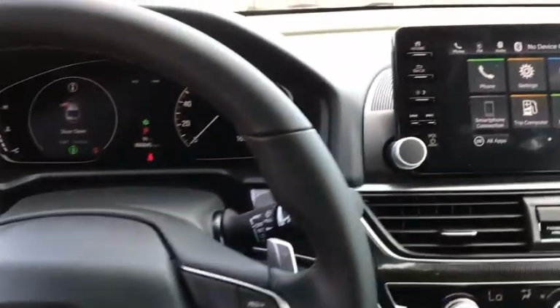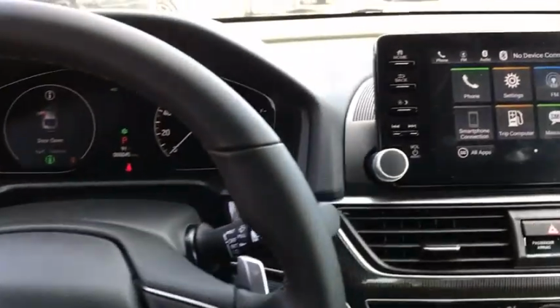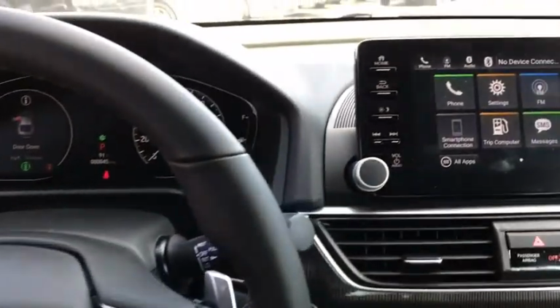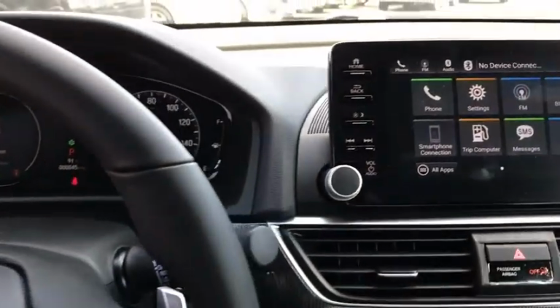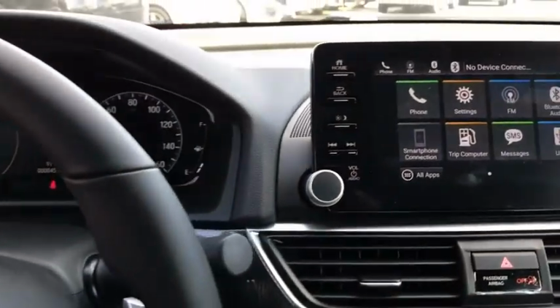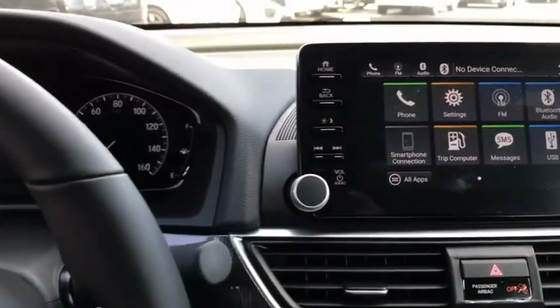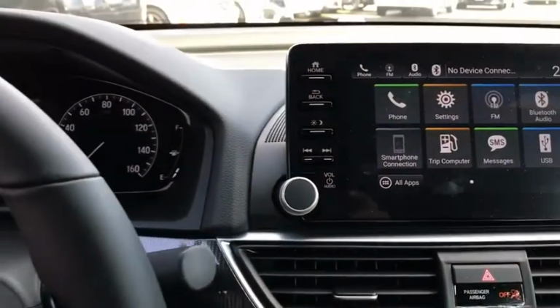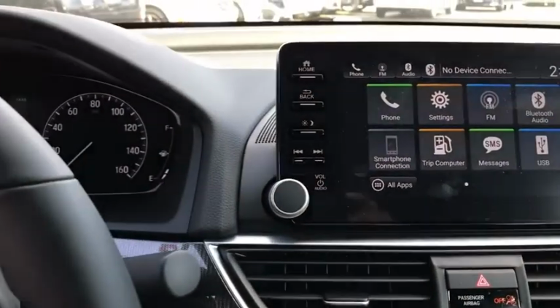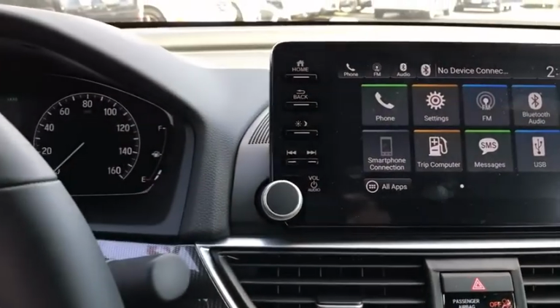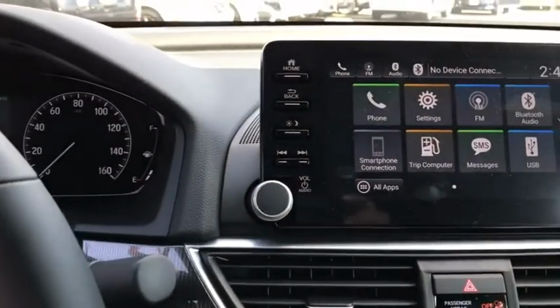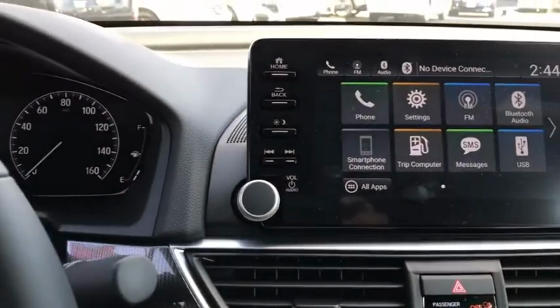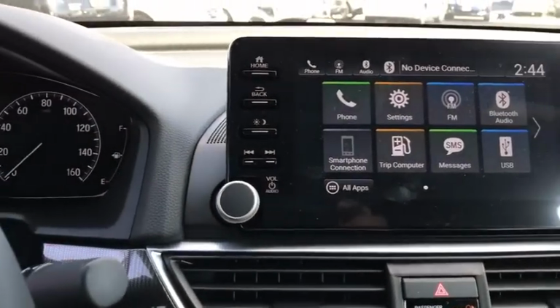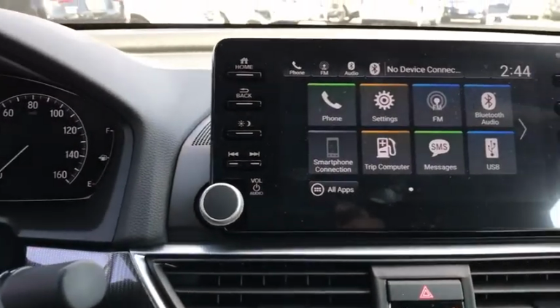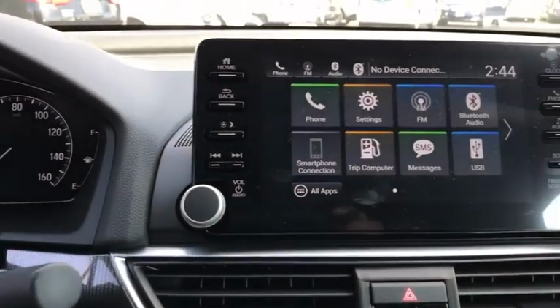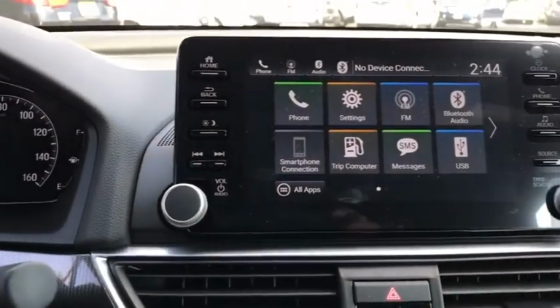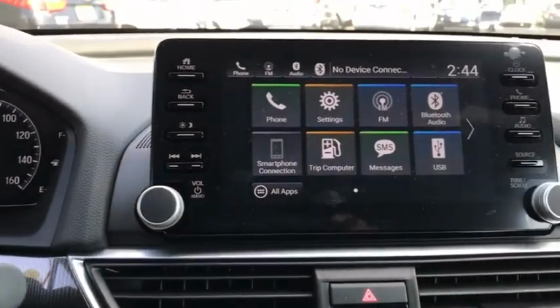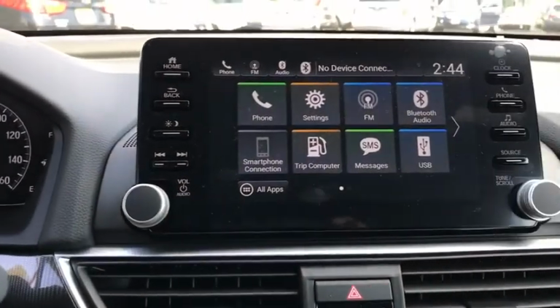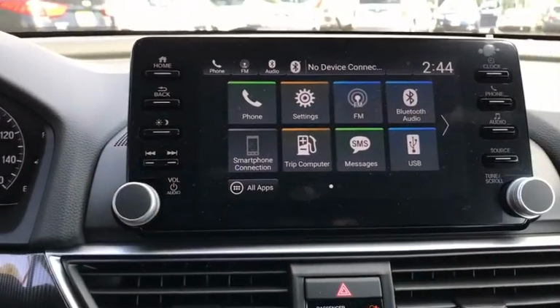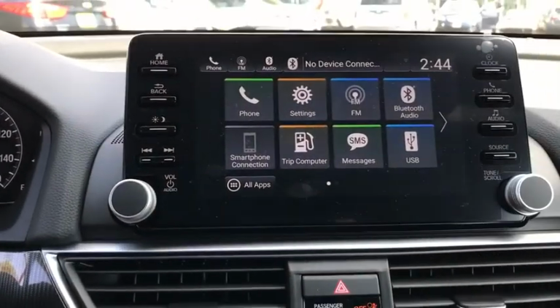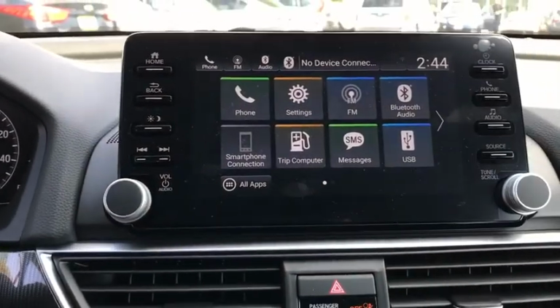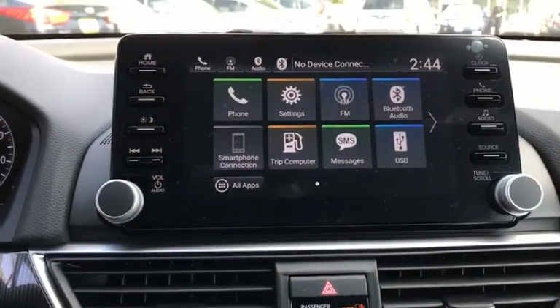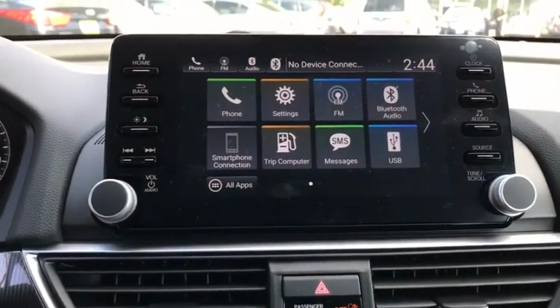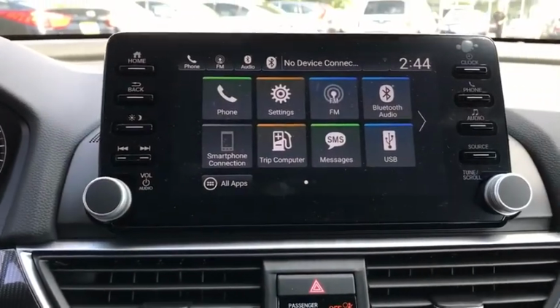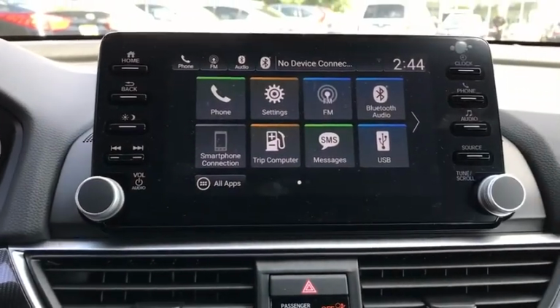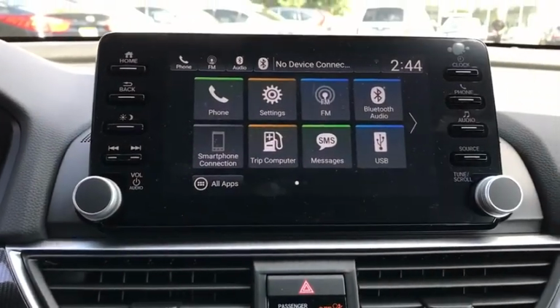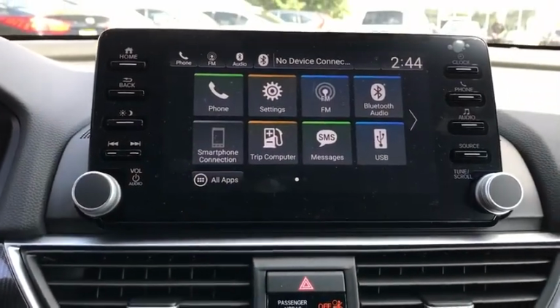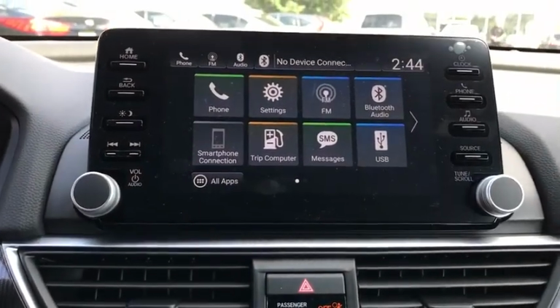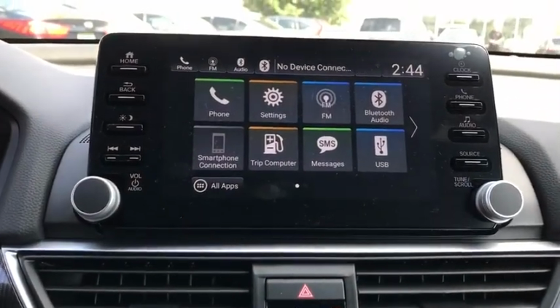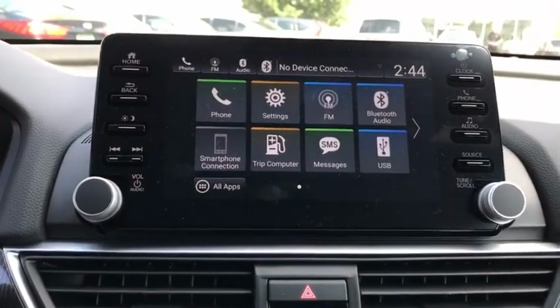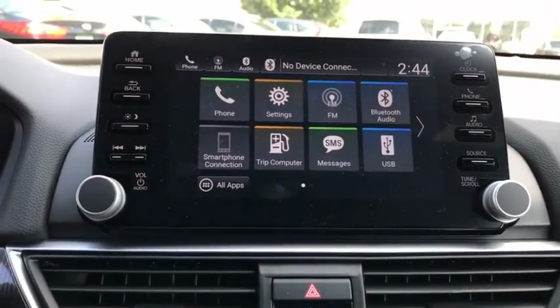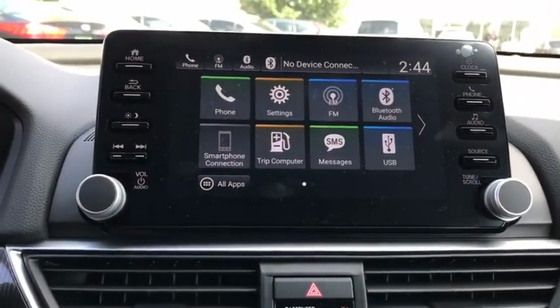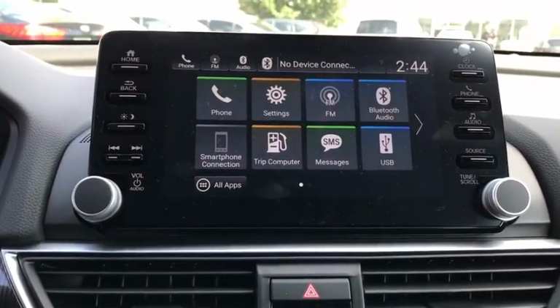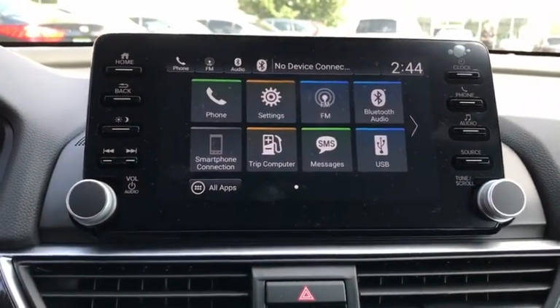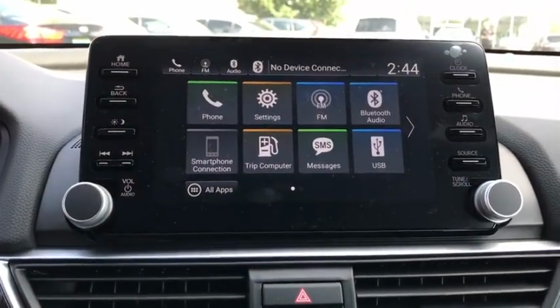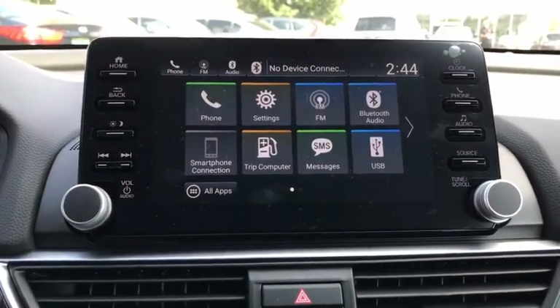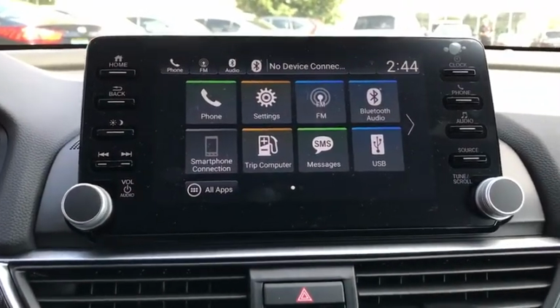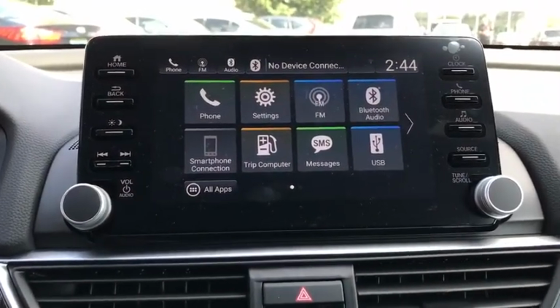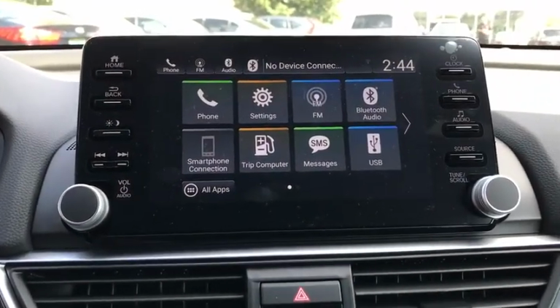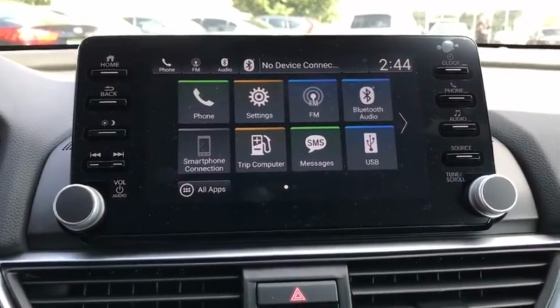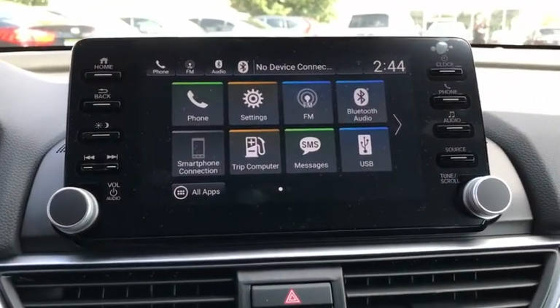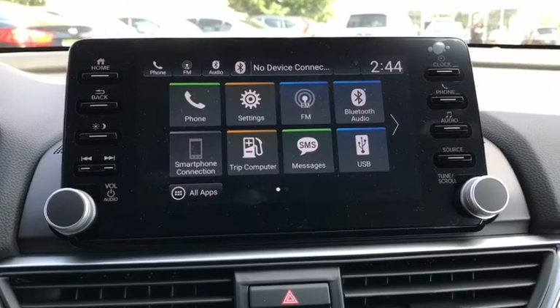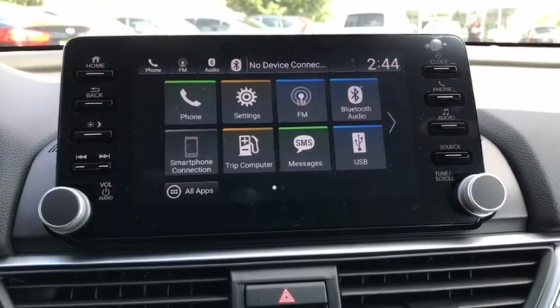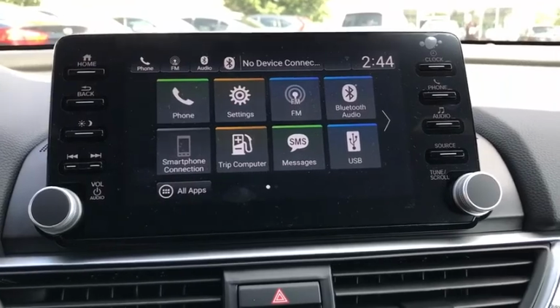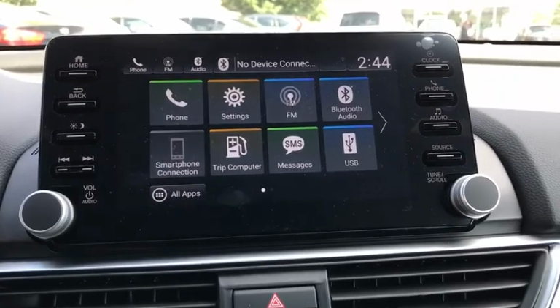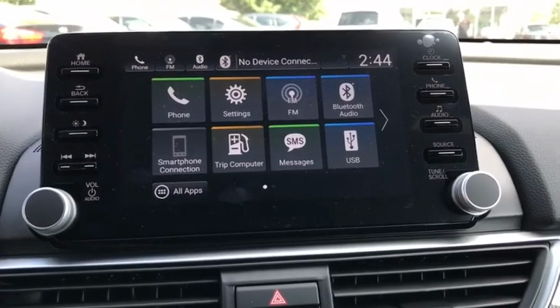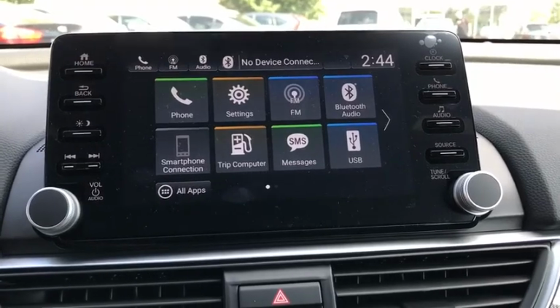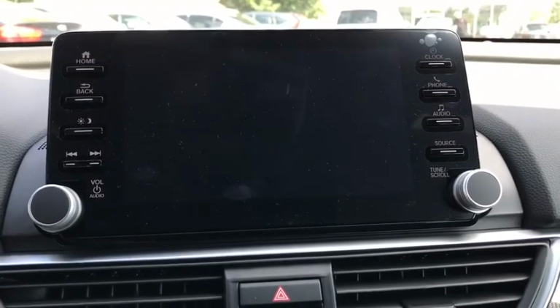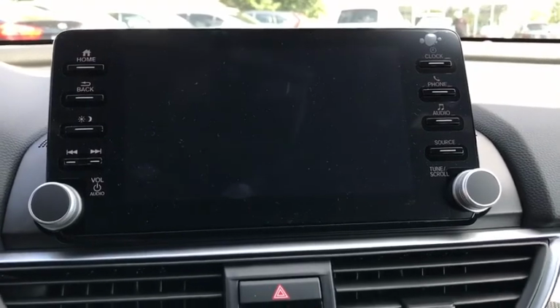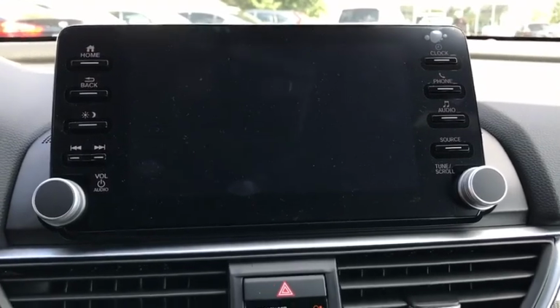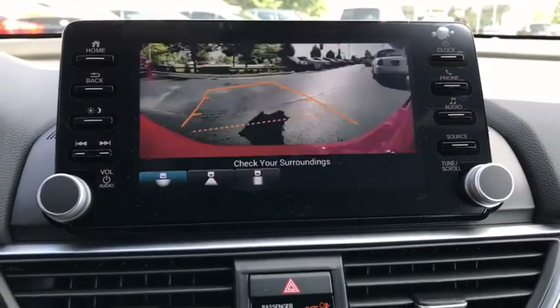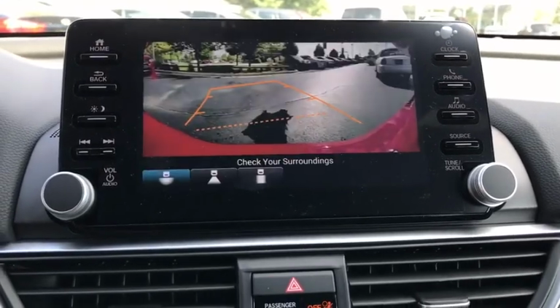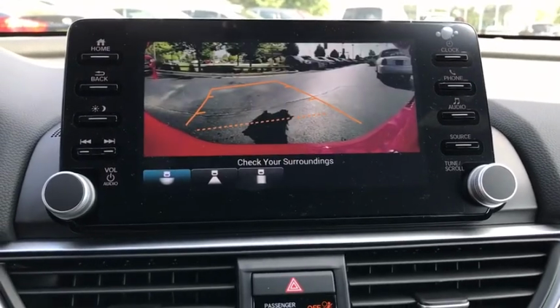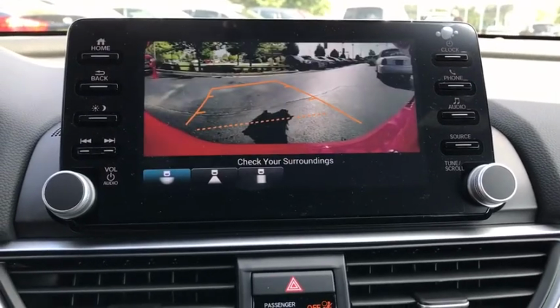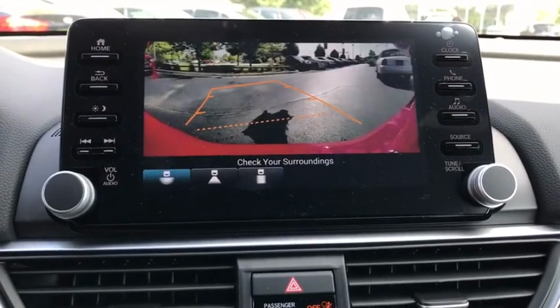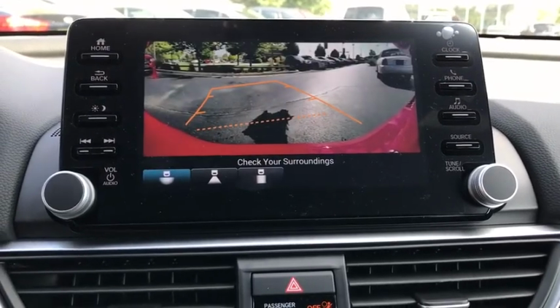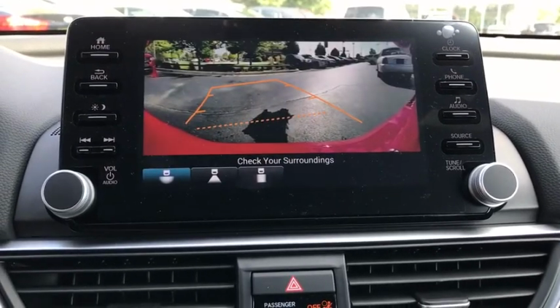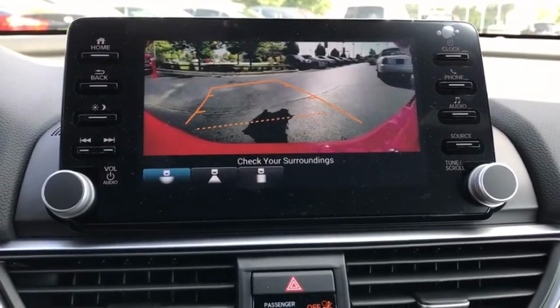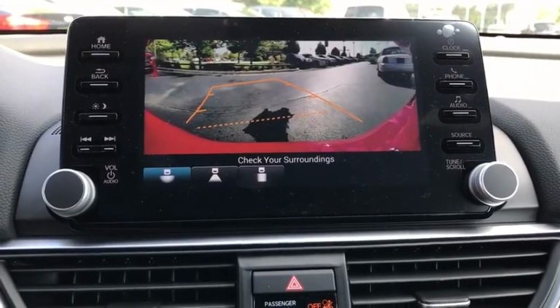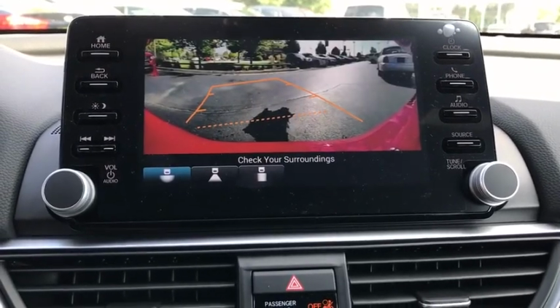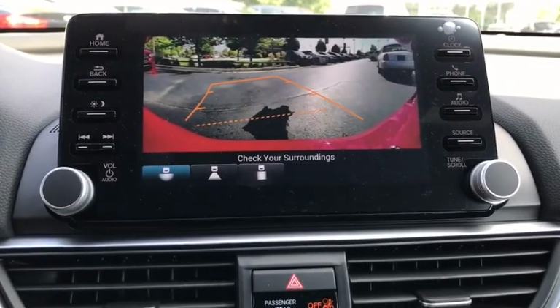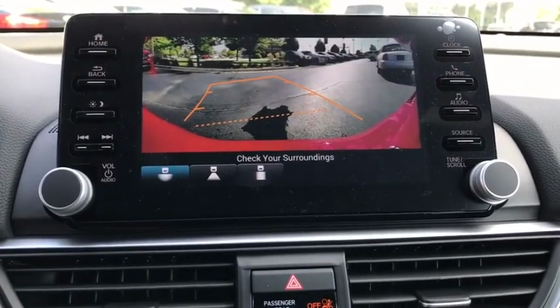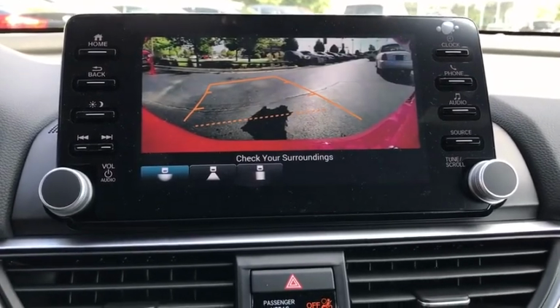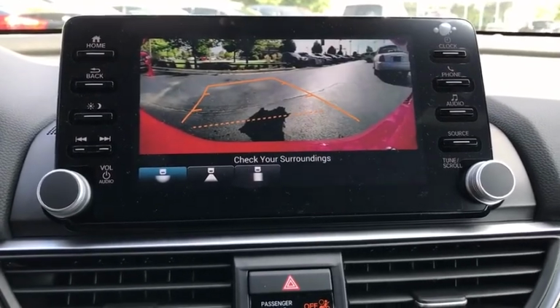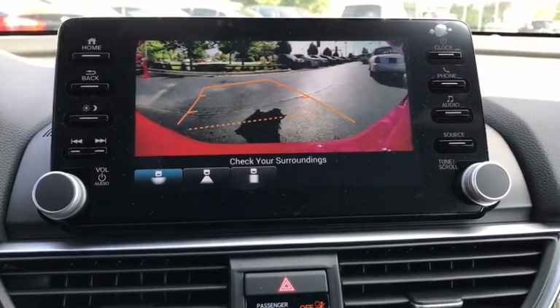Panic alarm. Remote keyless entry. Cloth seat trim. Drive away with a great deal on this vehicle. Call or stop in today.